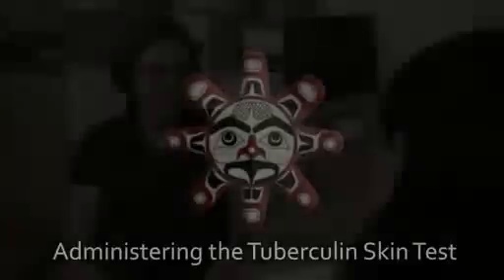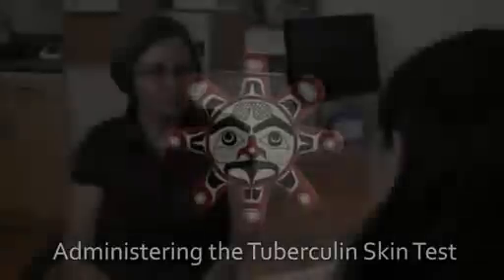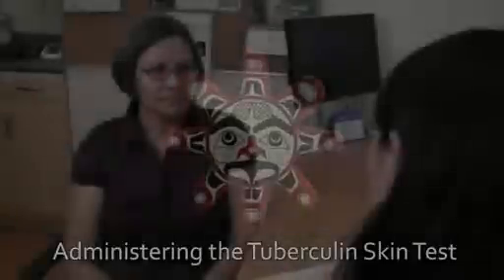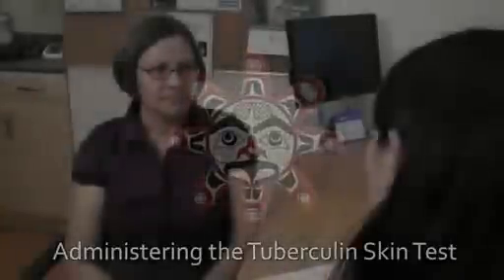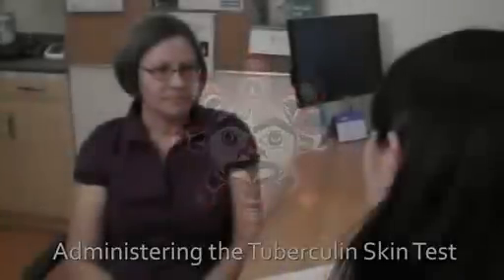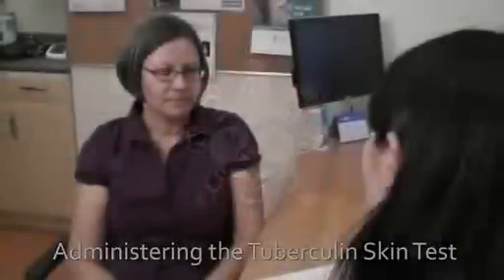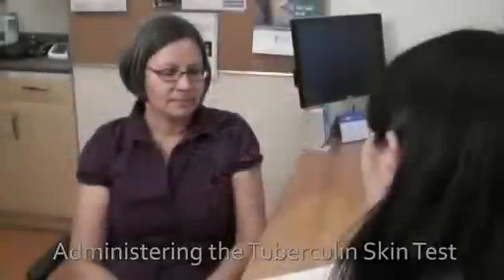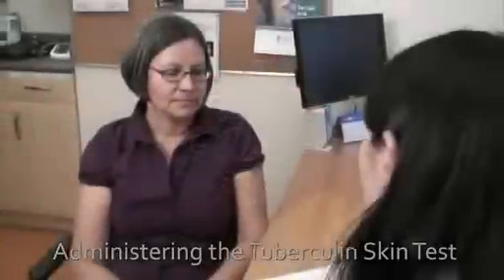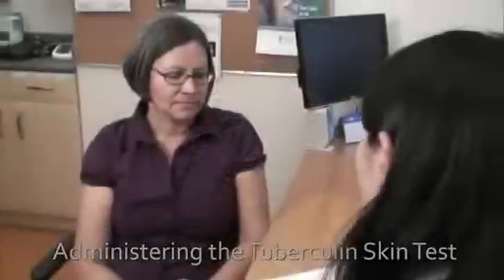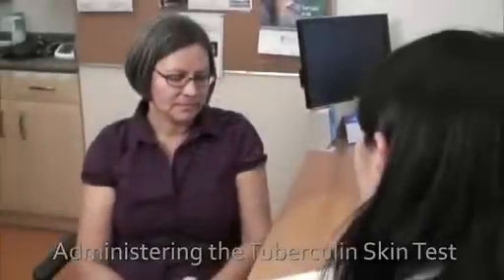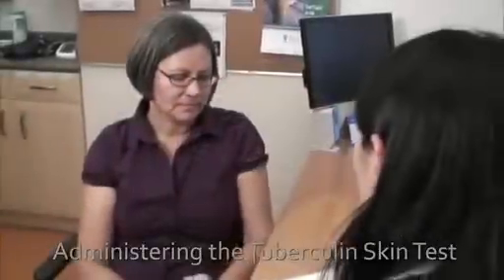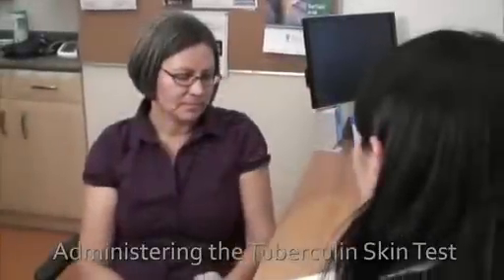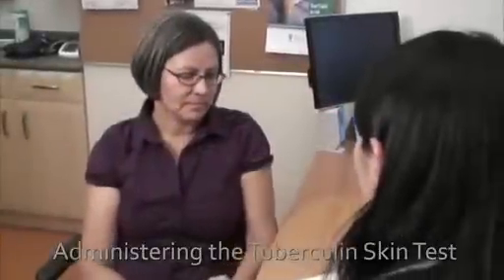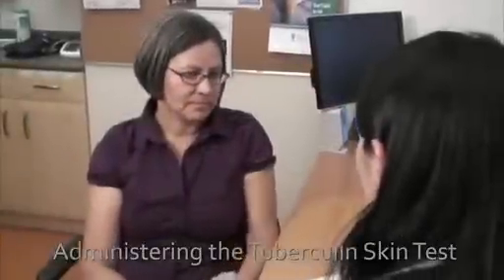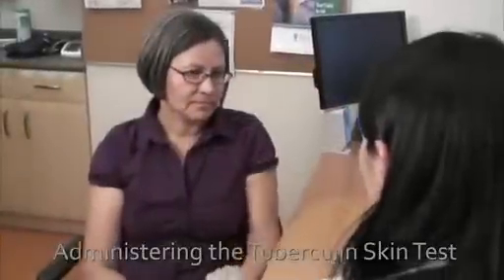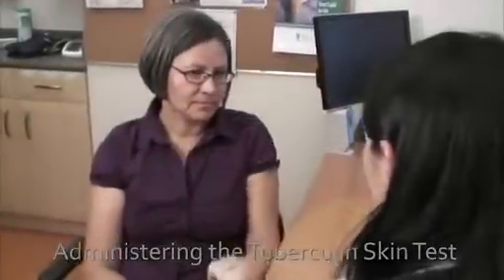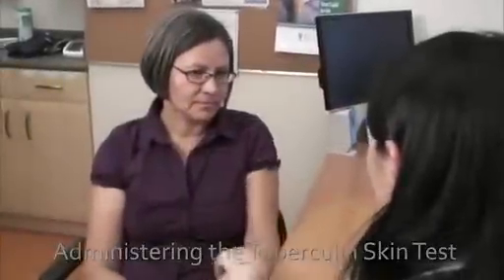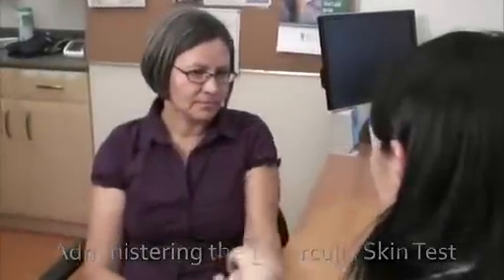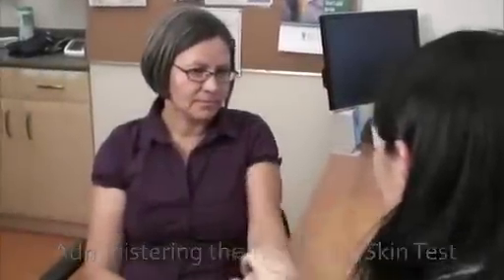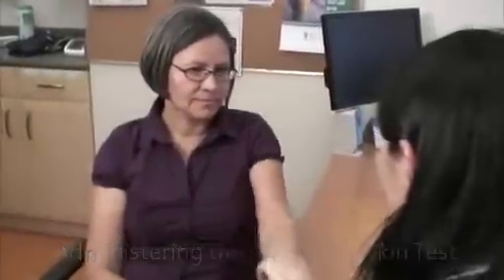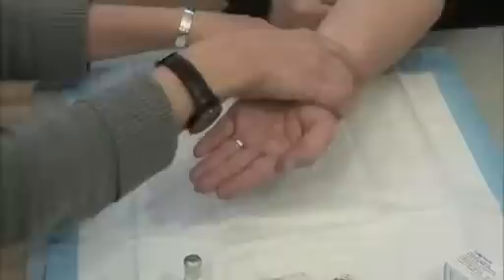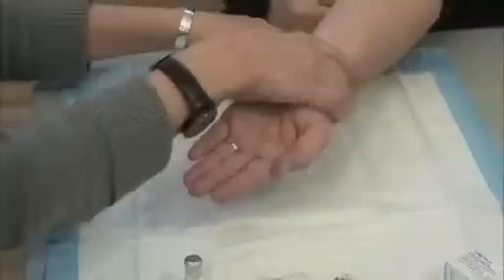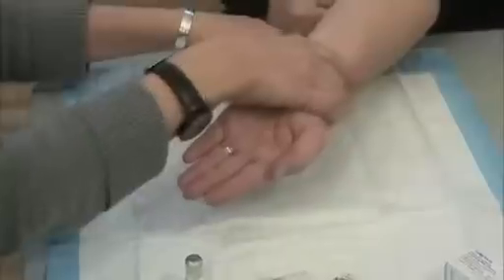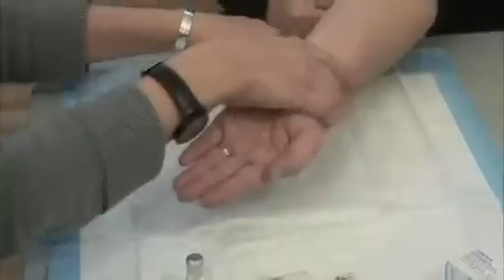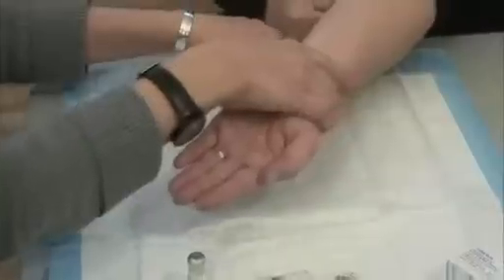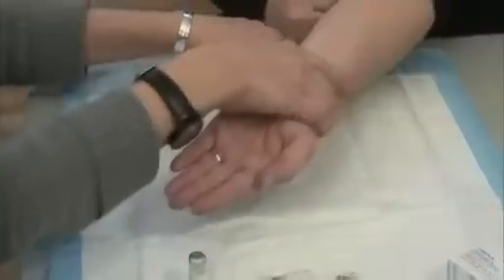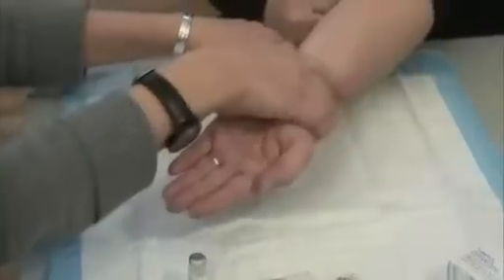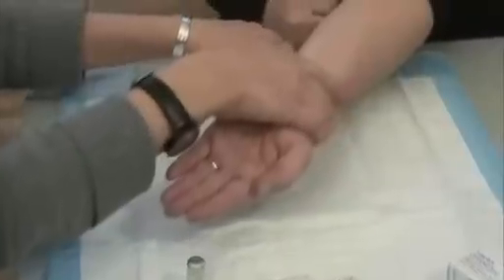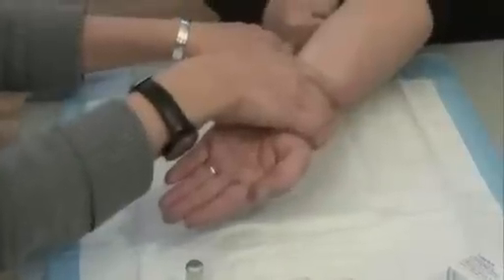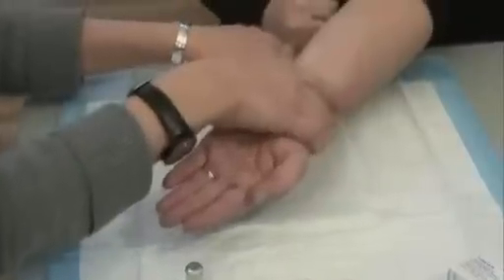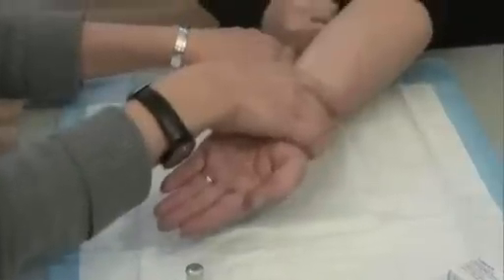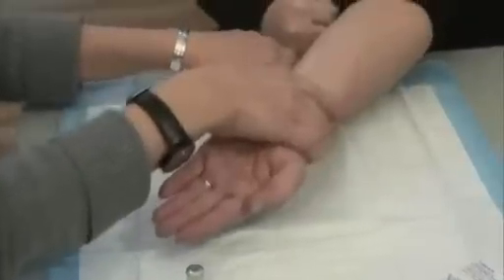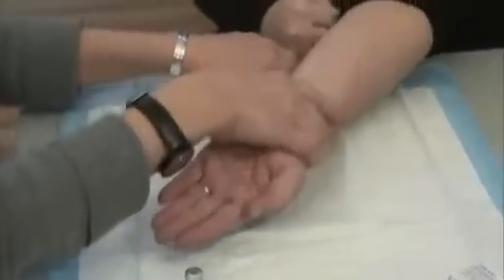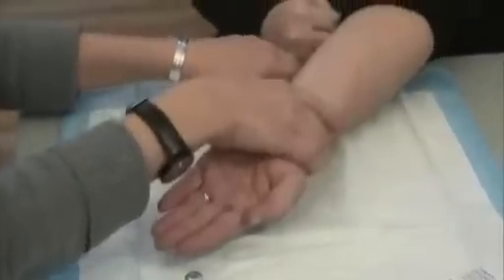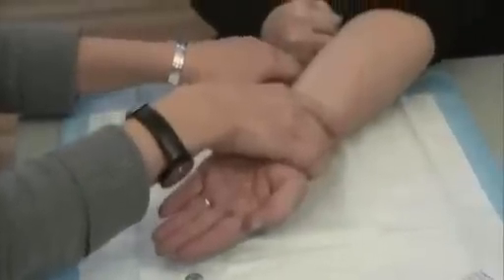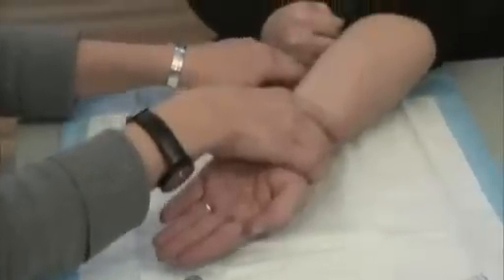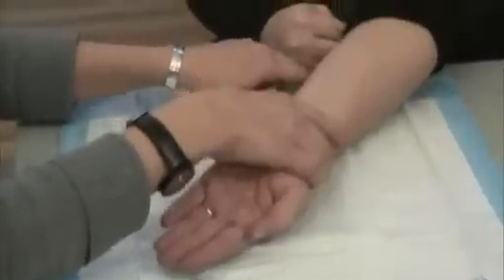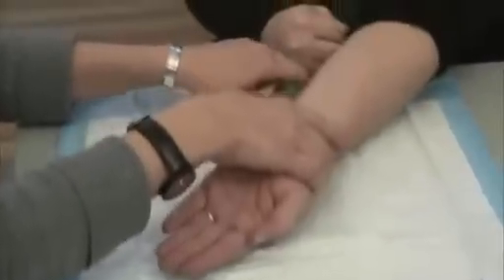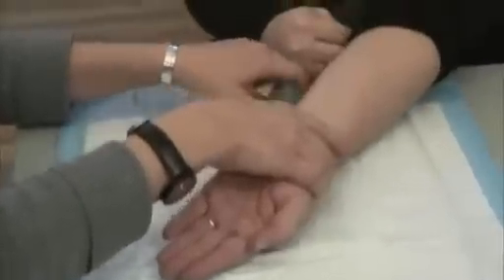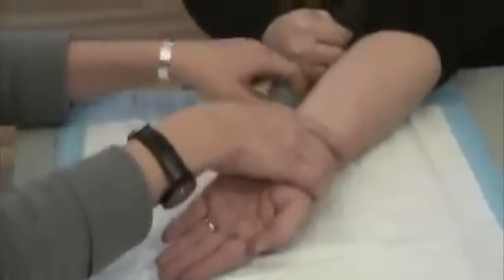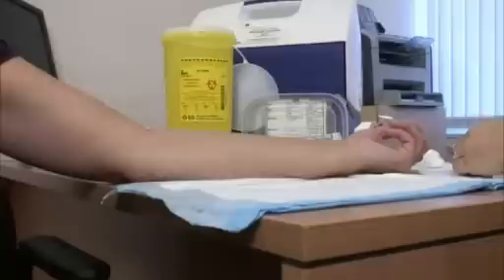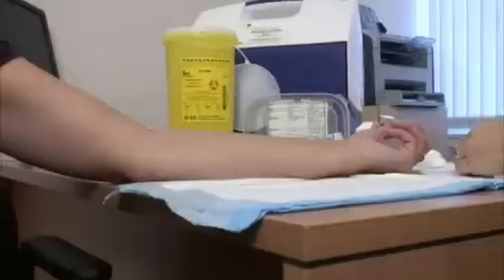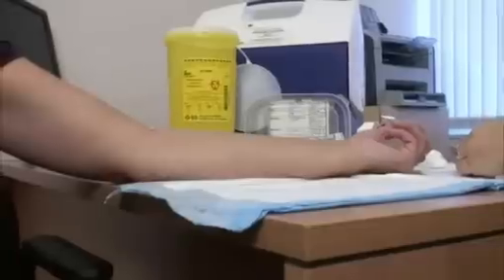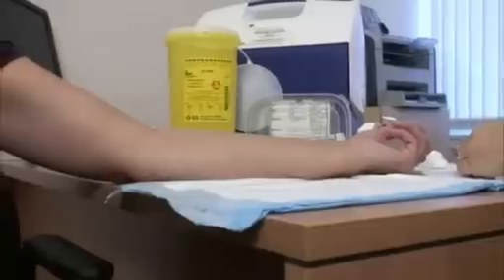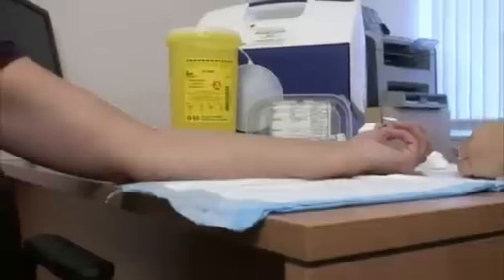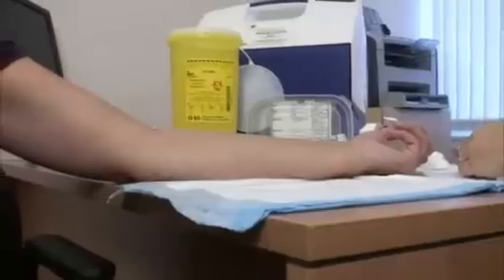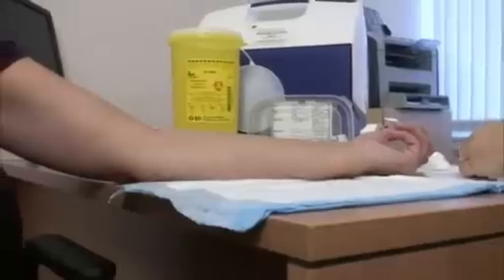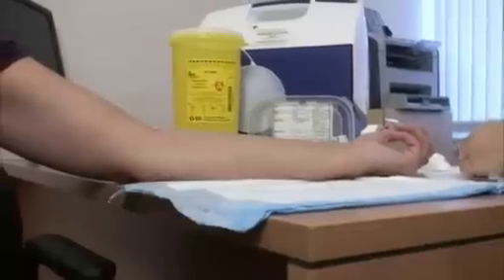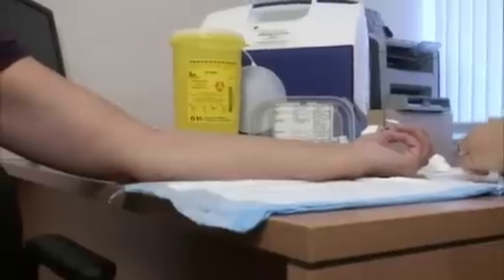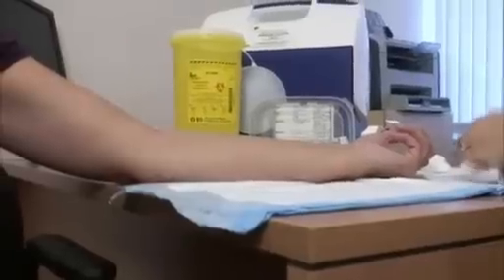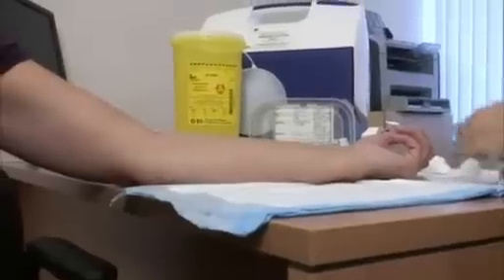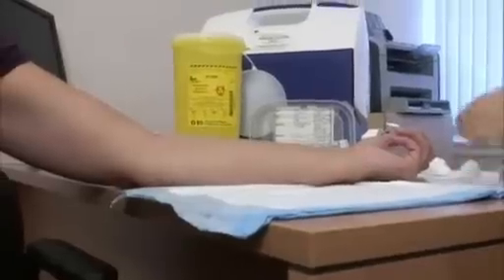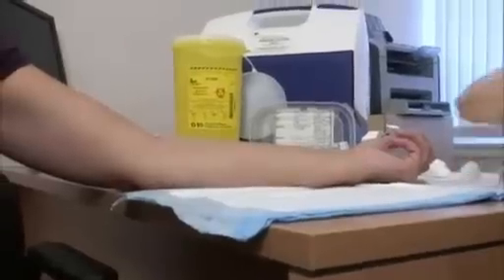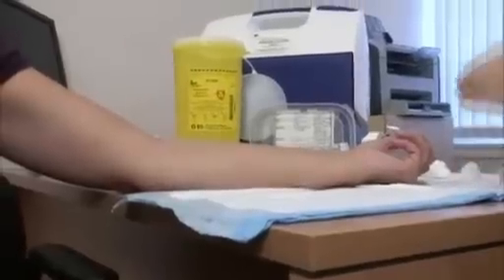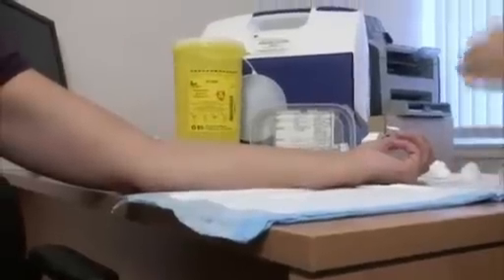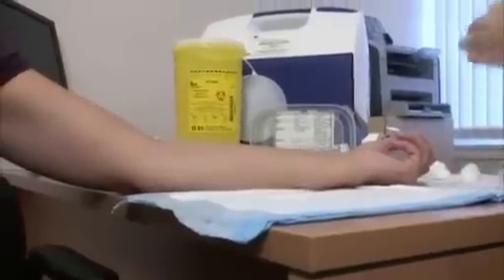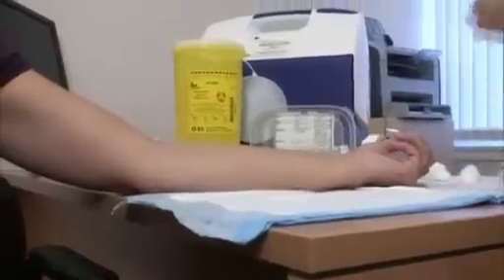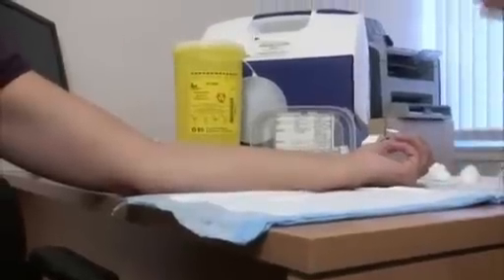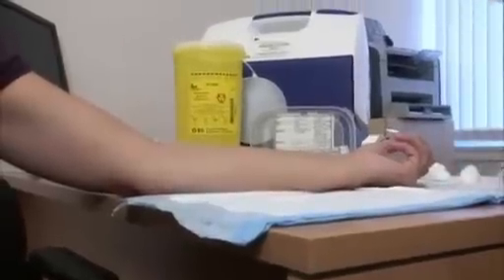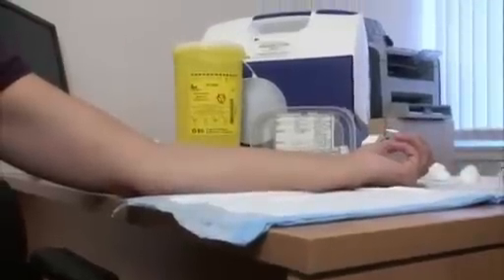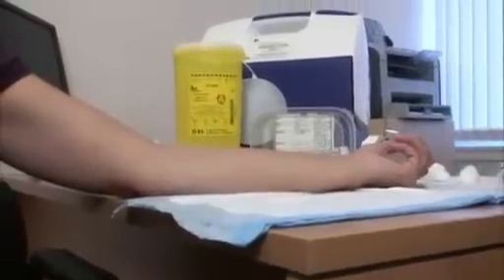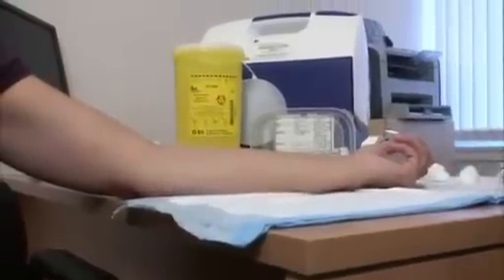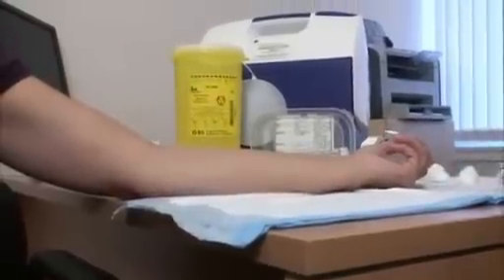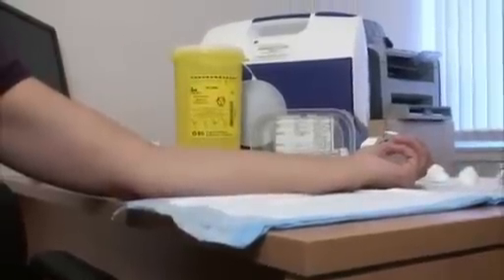On a firm surface, have the patient extend their left arm, palm side up, and slightly flexed at the elbow.